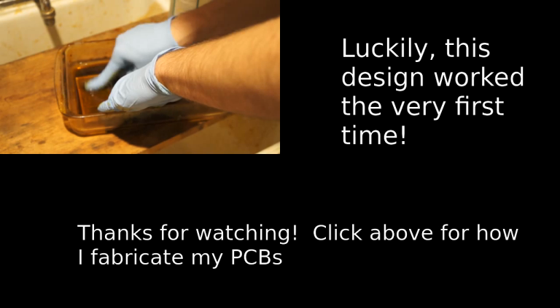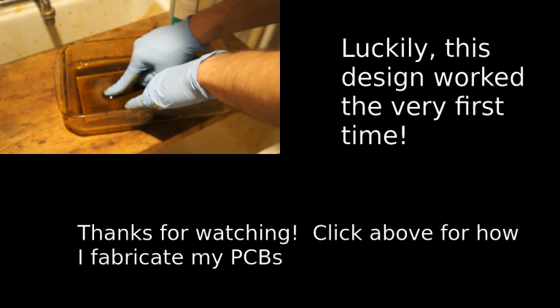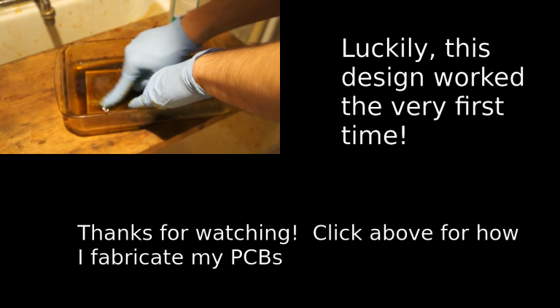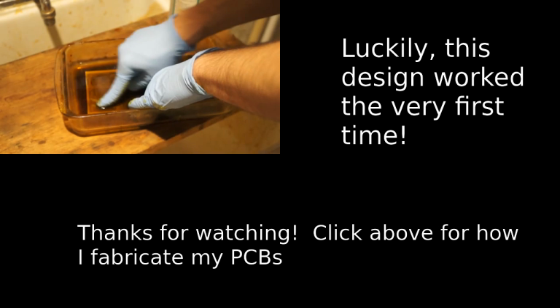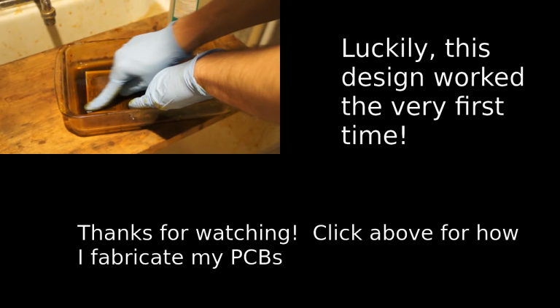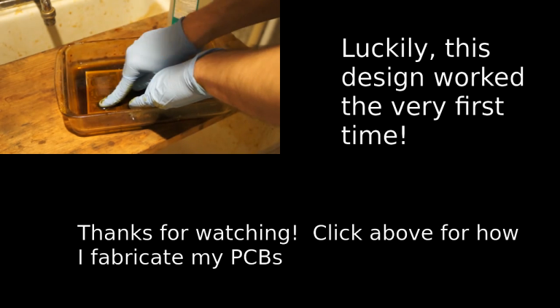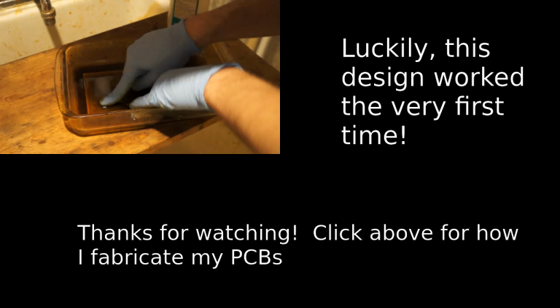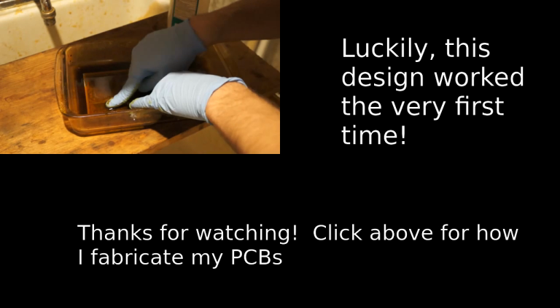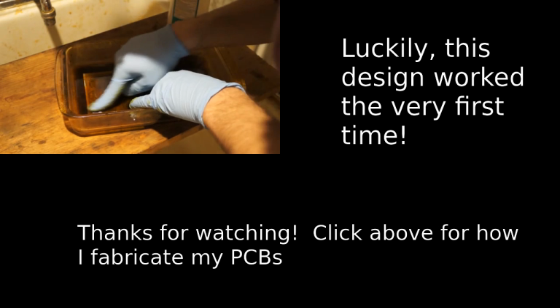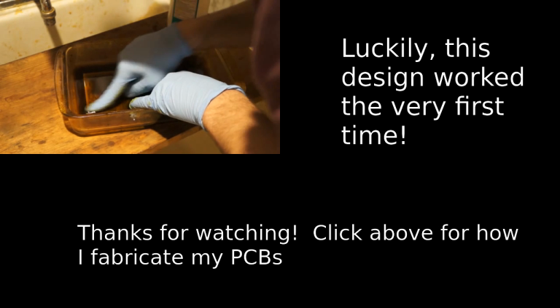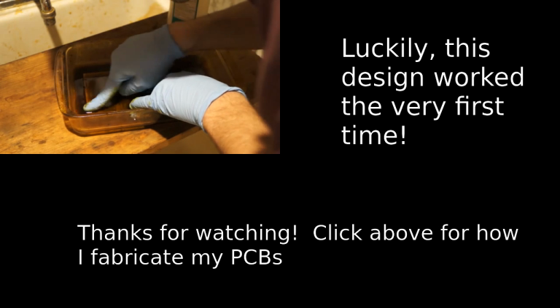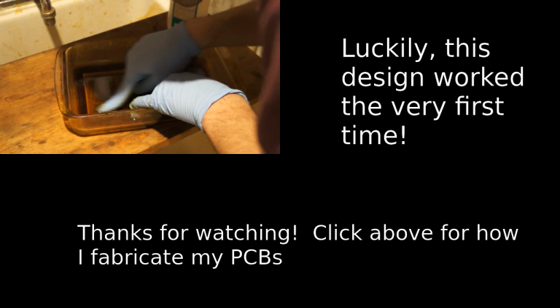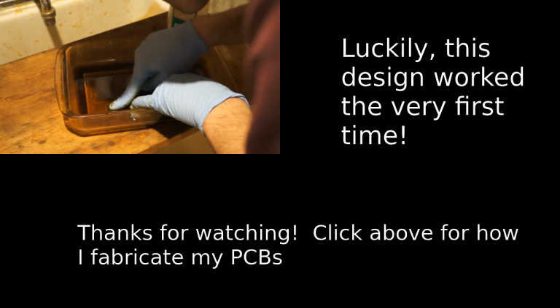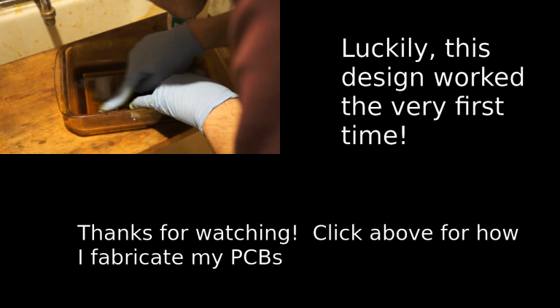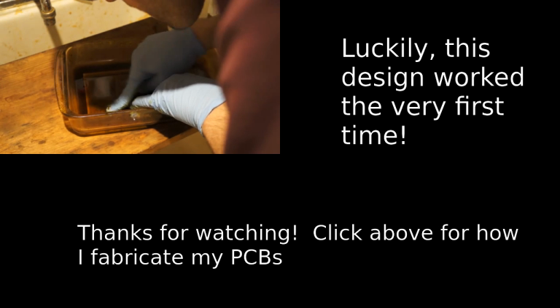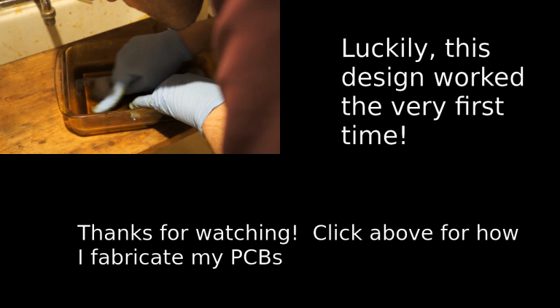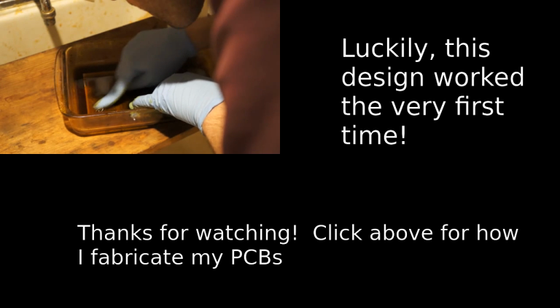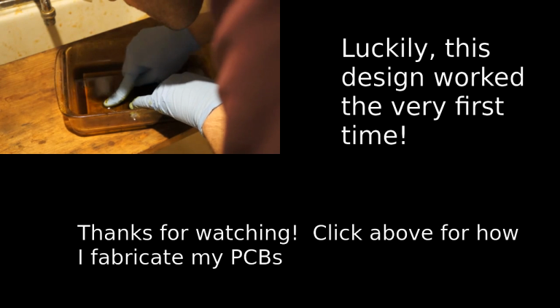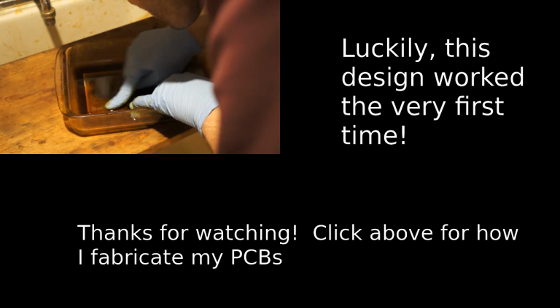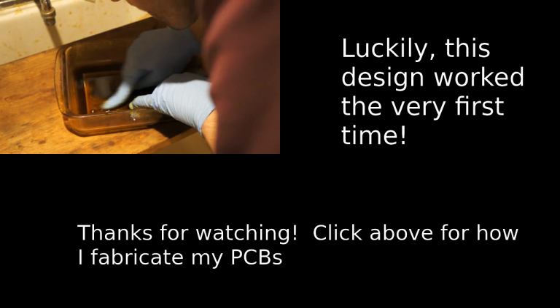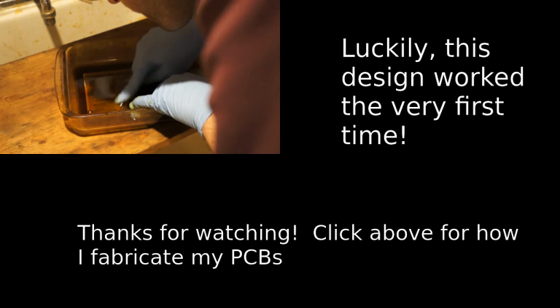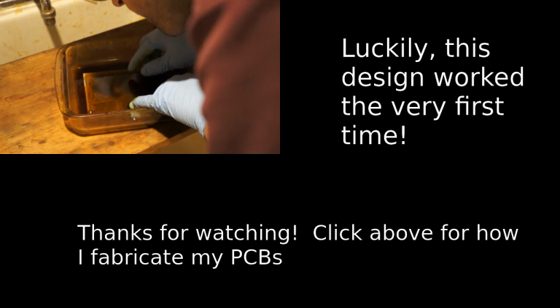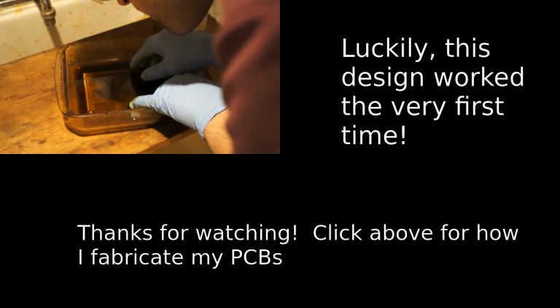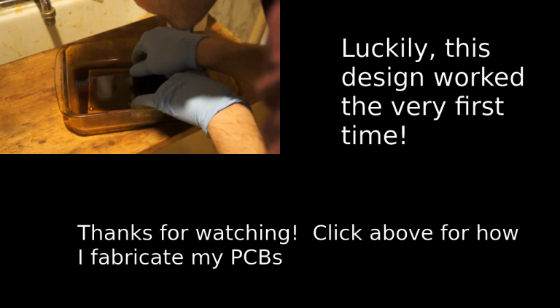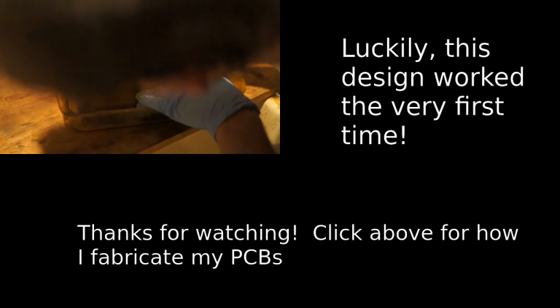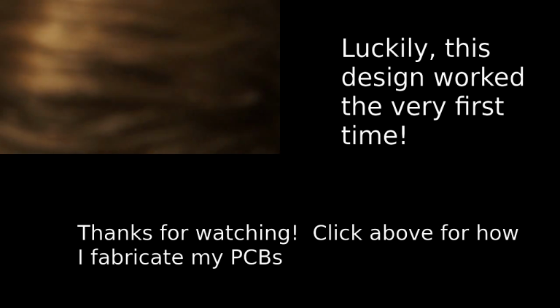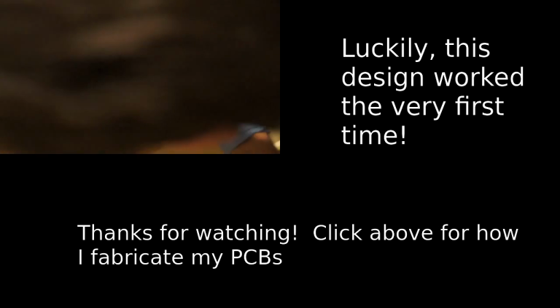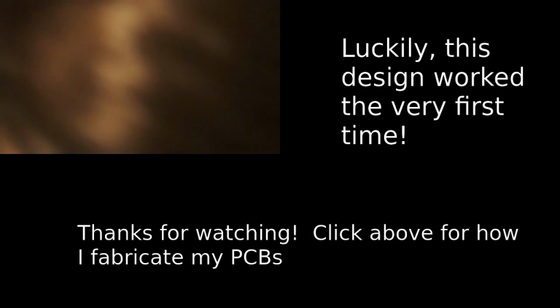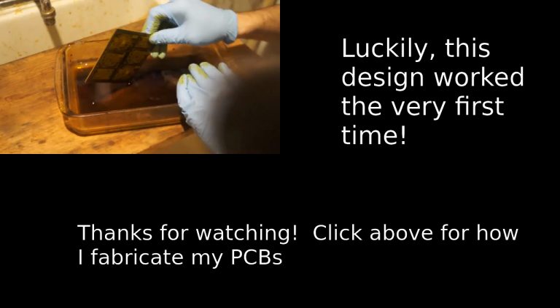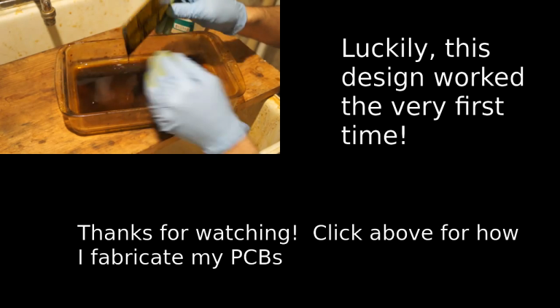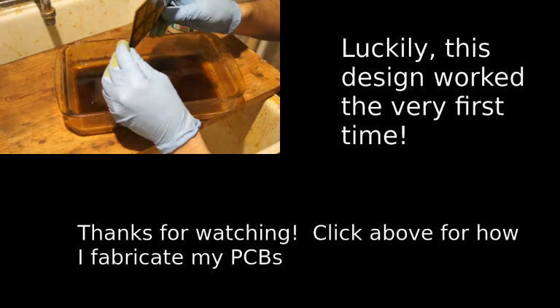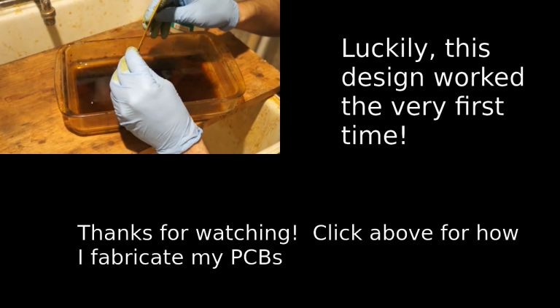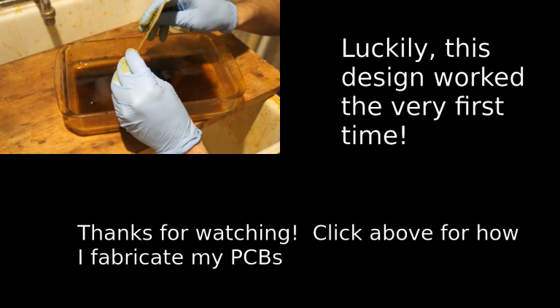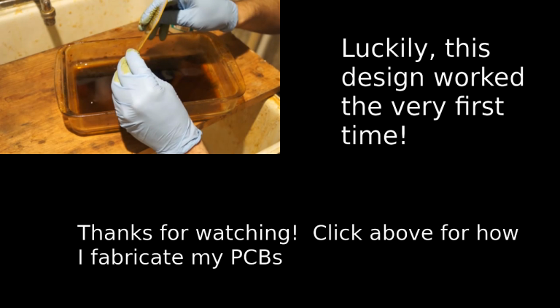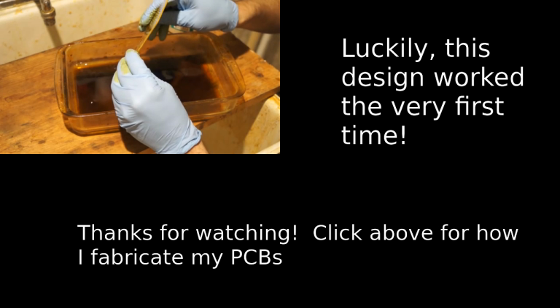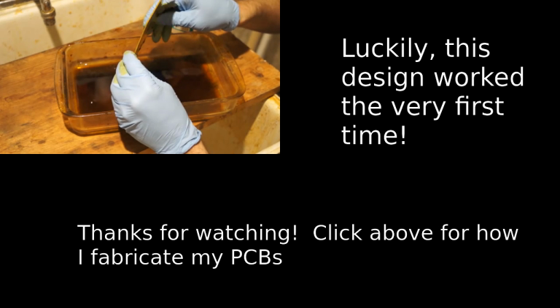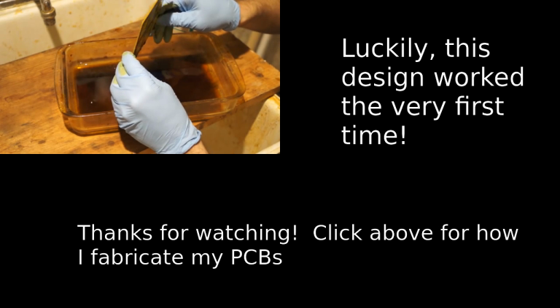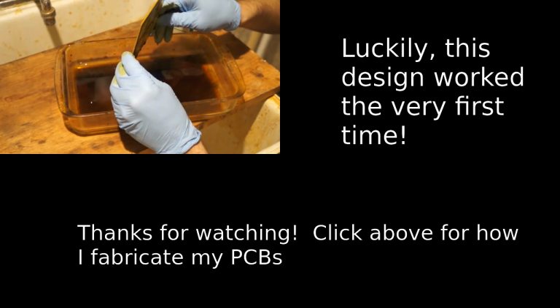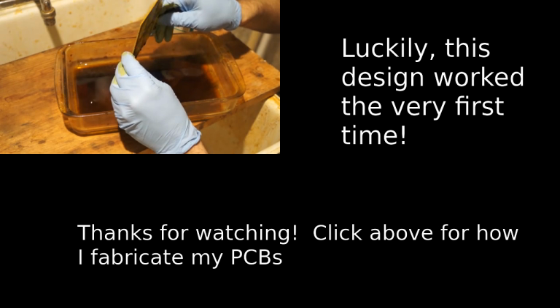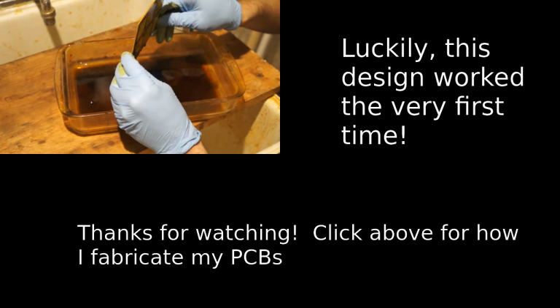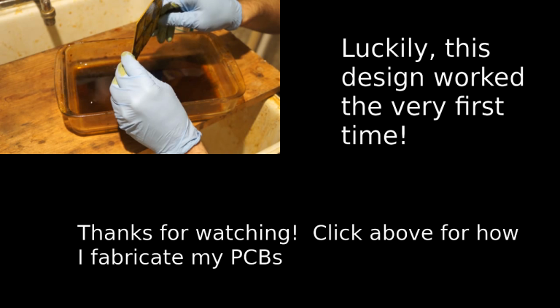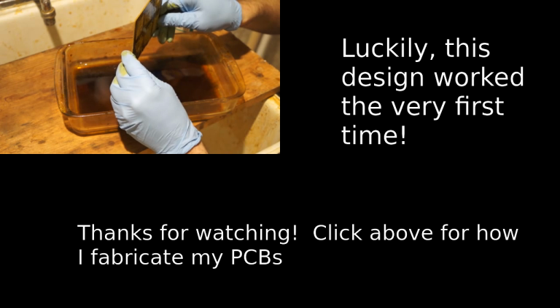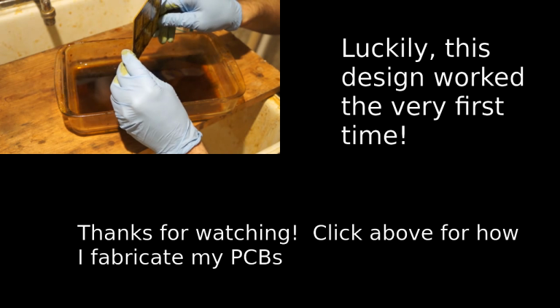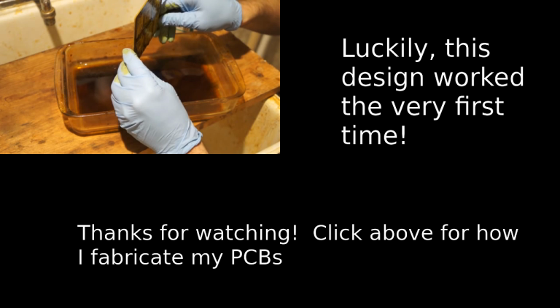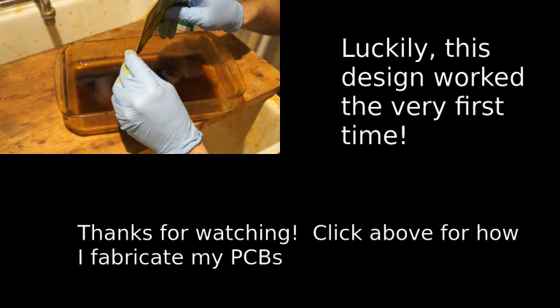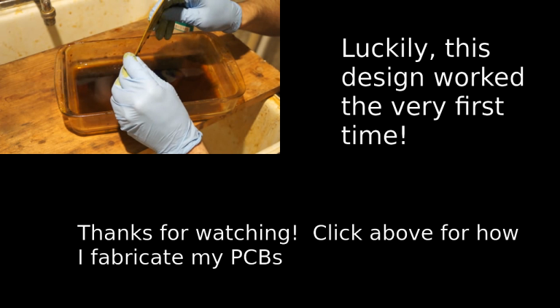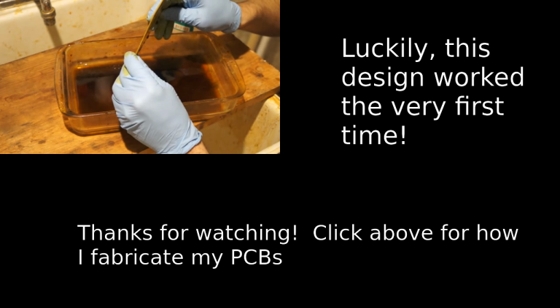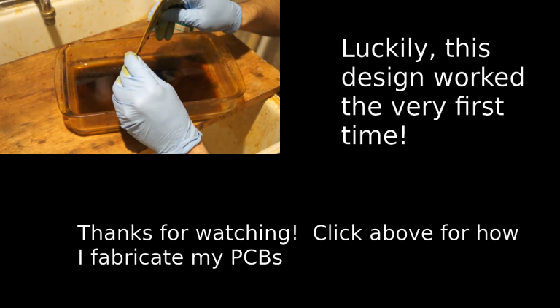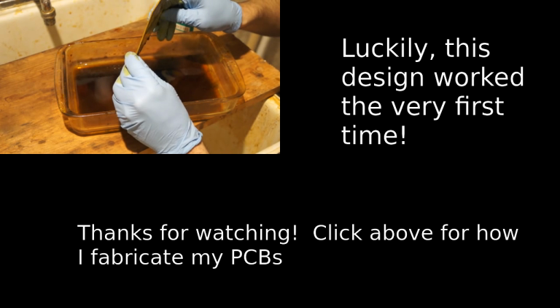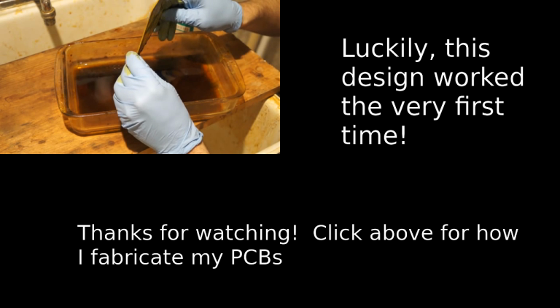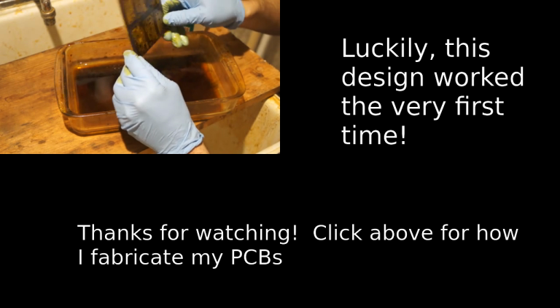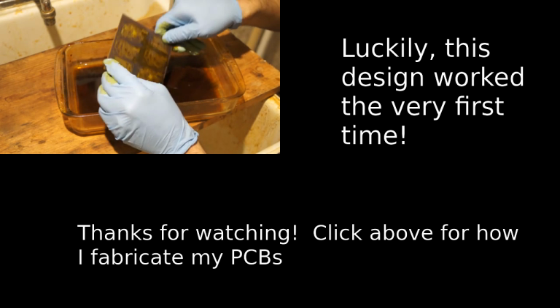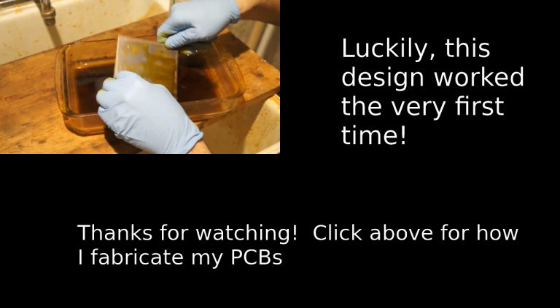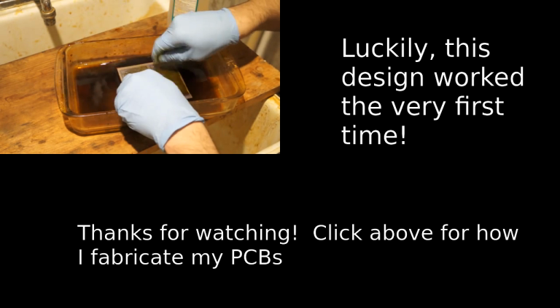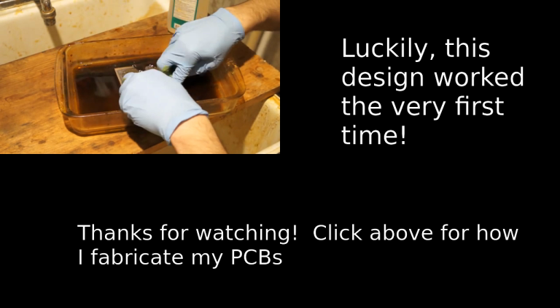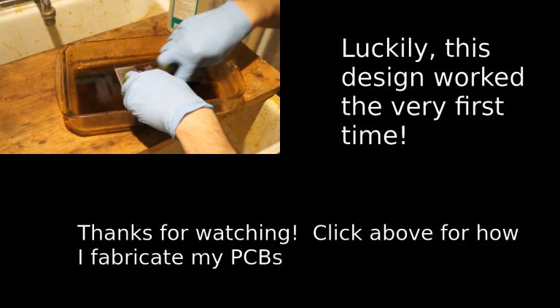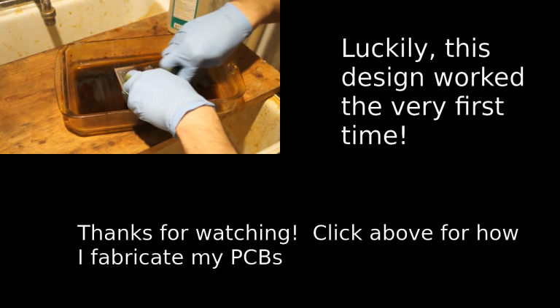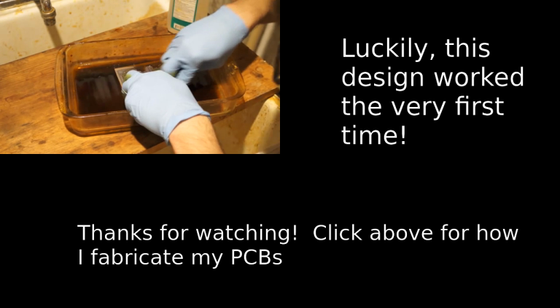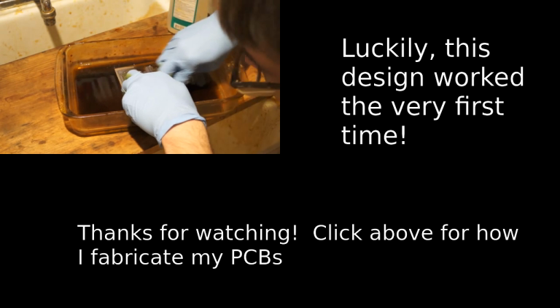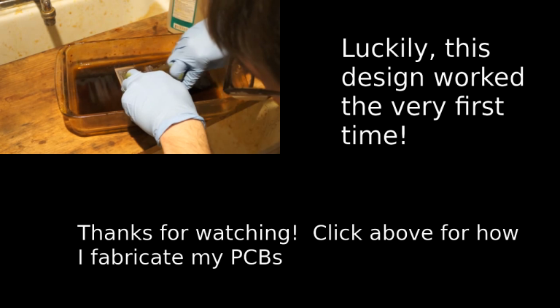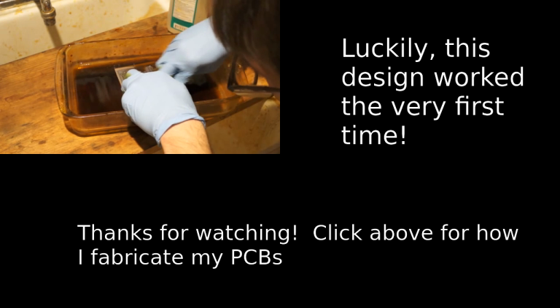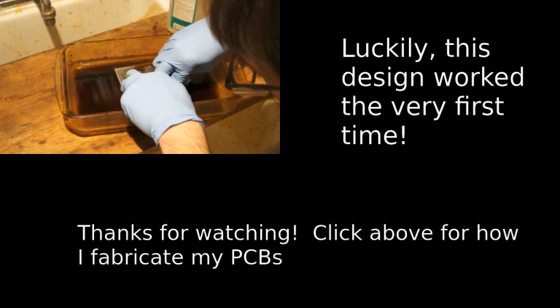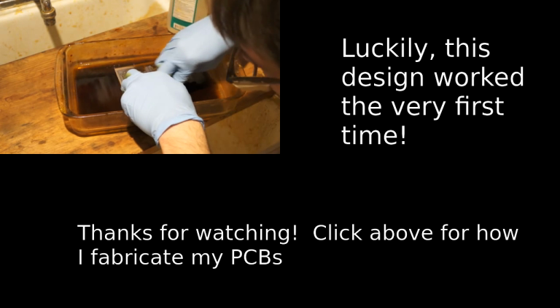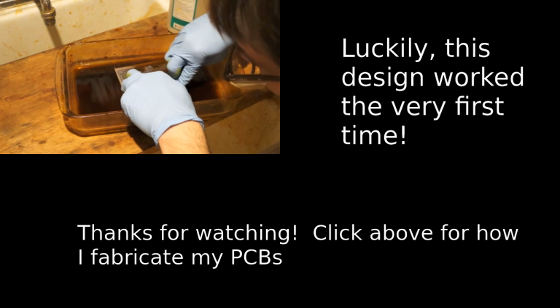Thanks for watching how I designed my circuit boards. Now if you want to see how they're actually made, you can go click the link right here to follow on to the next video.